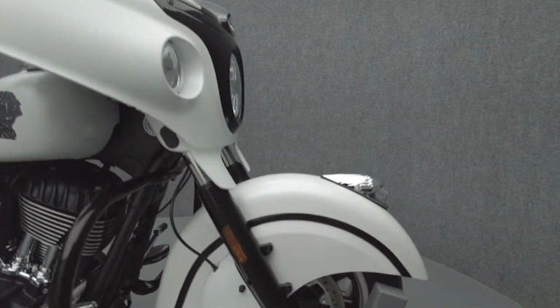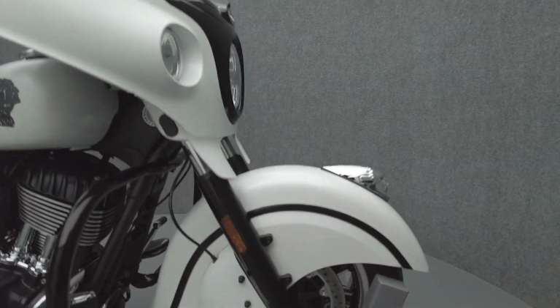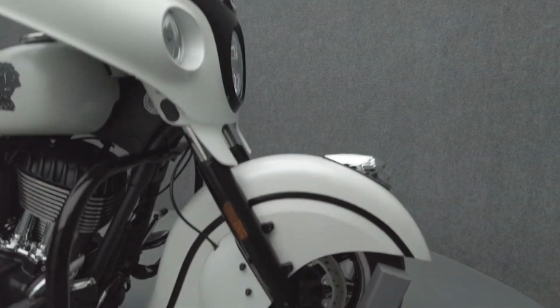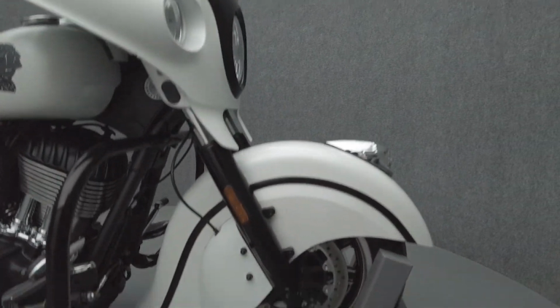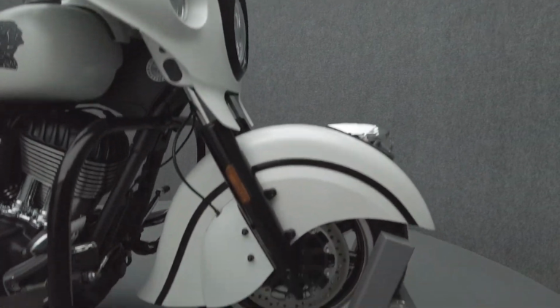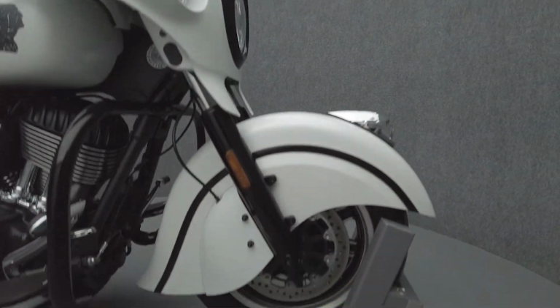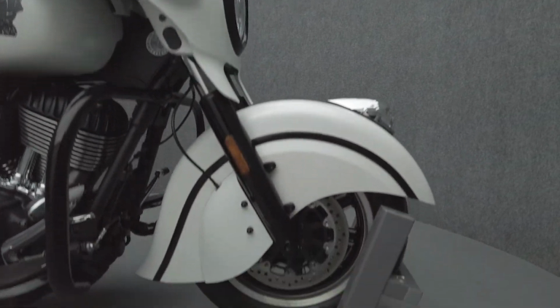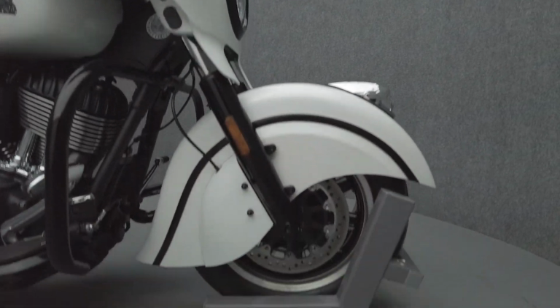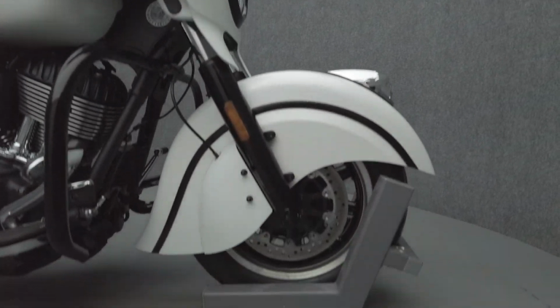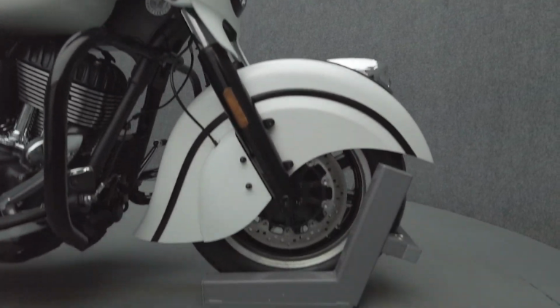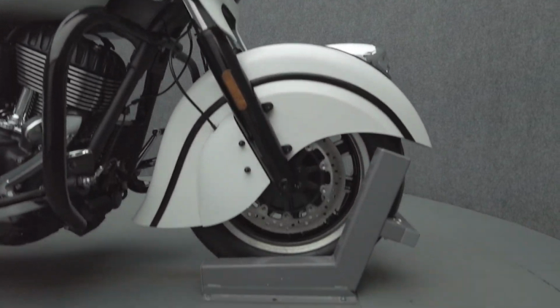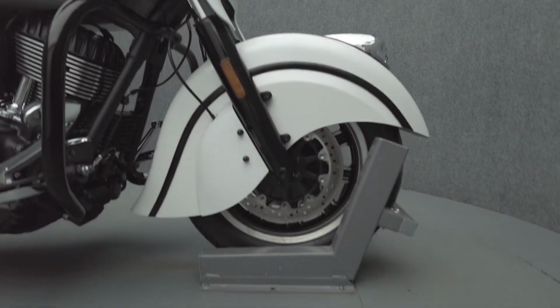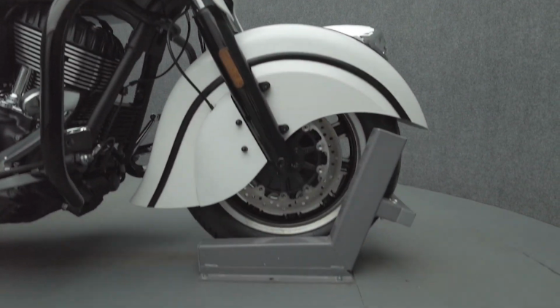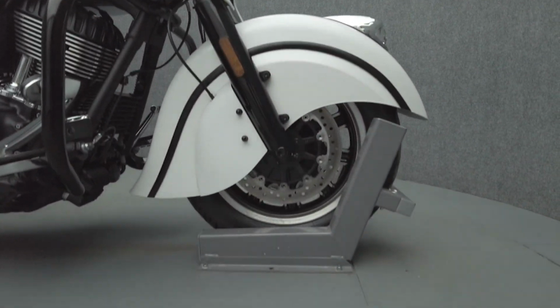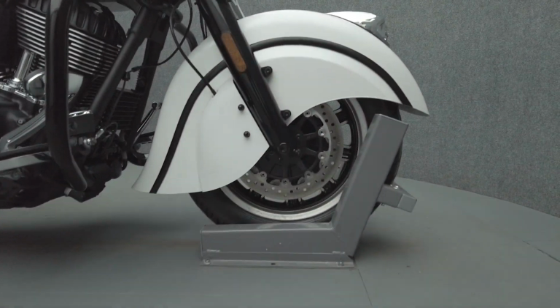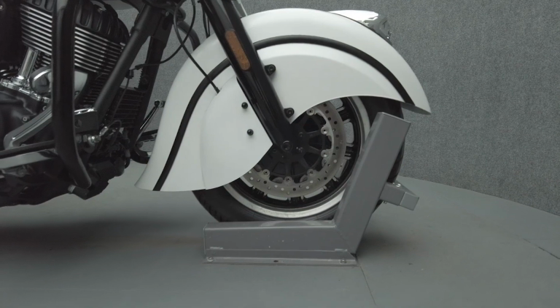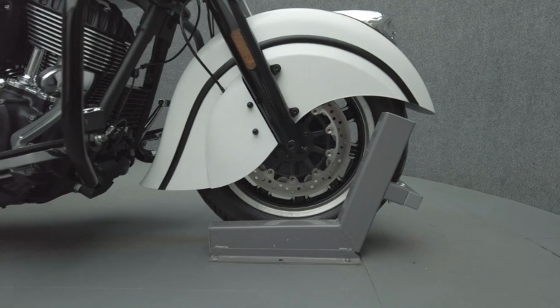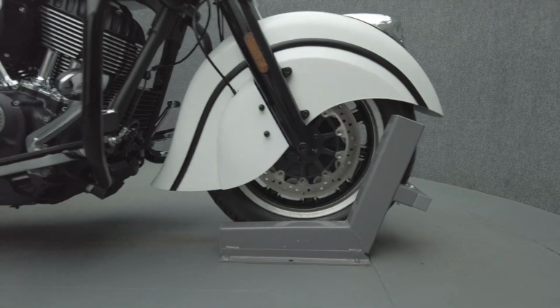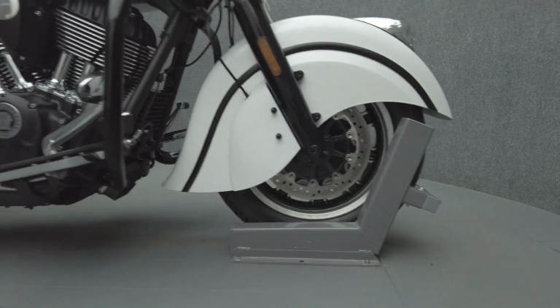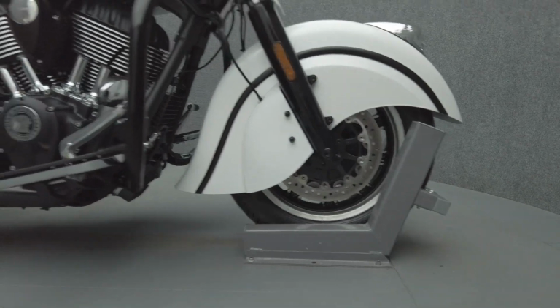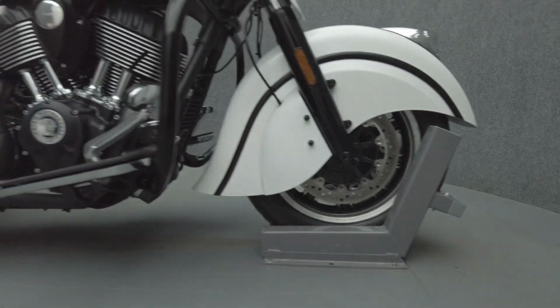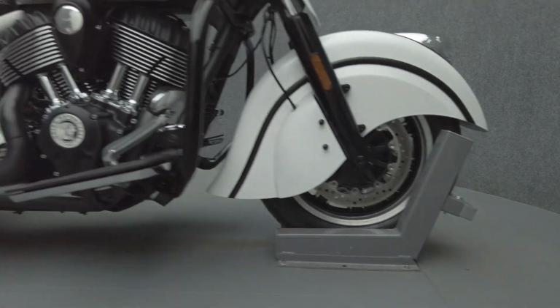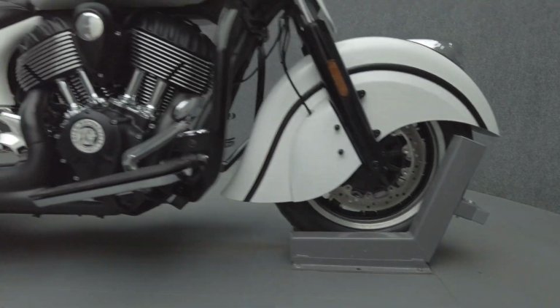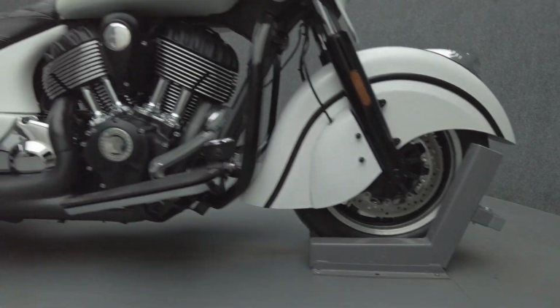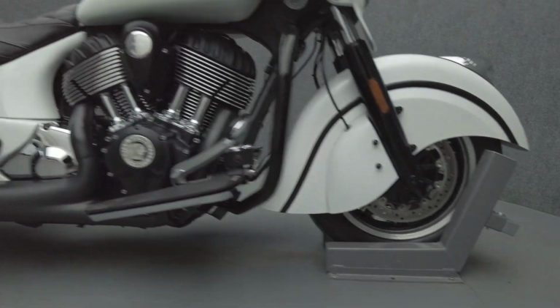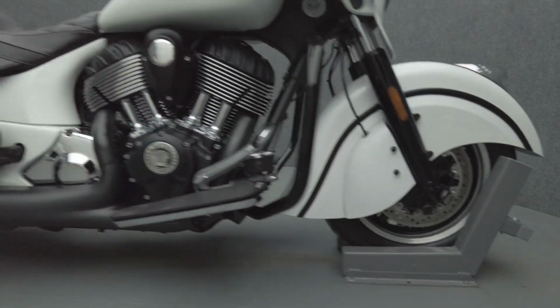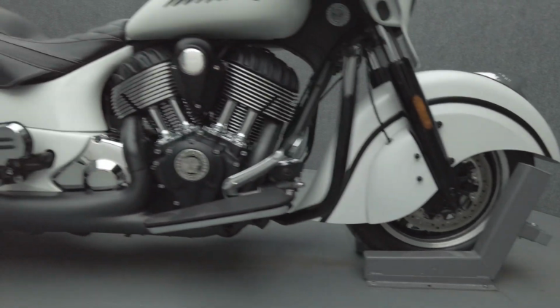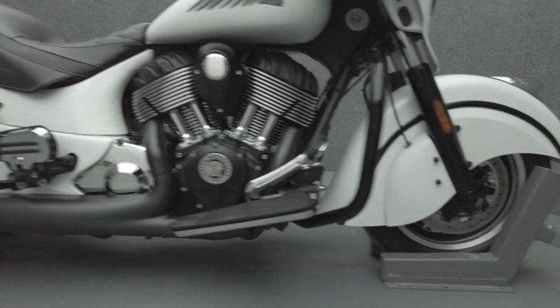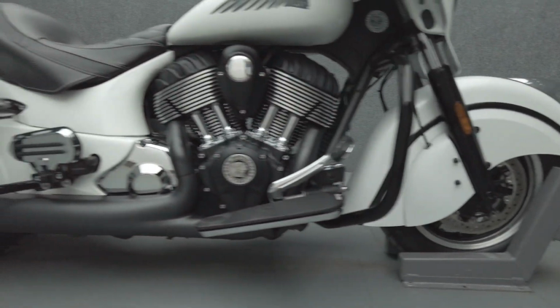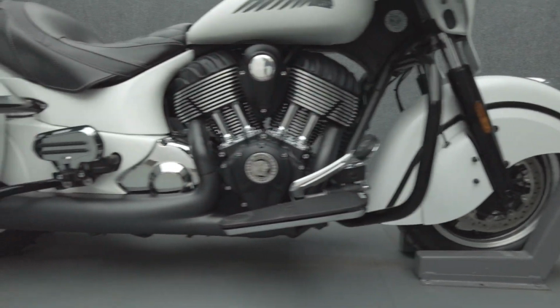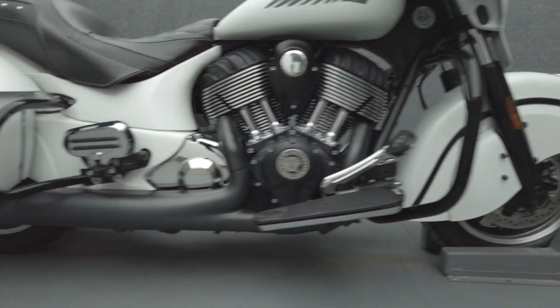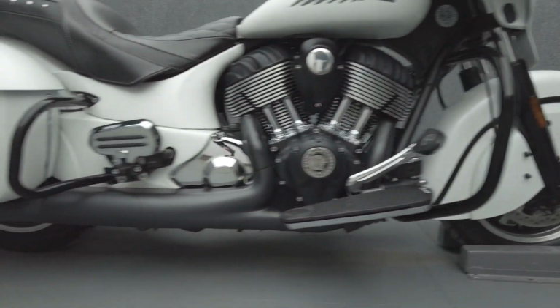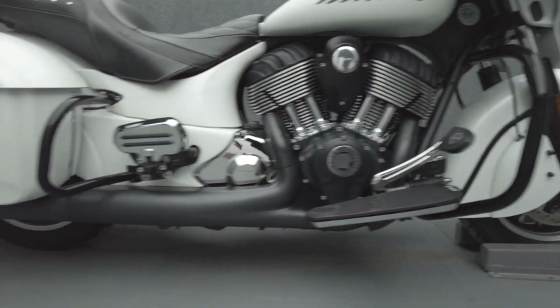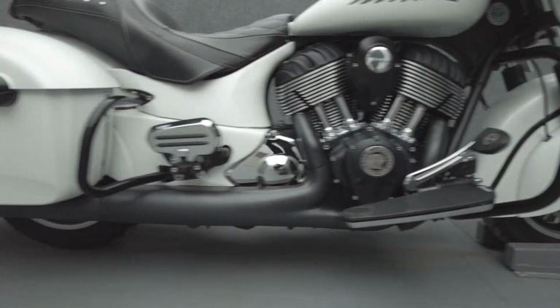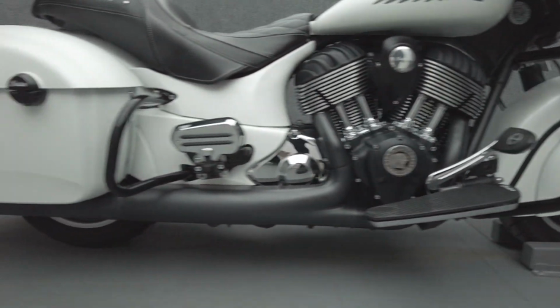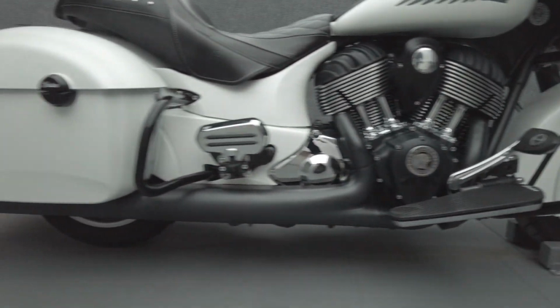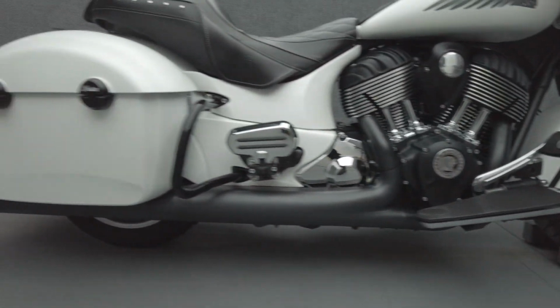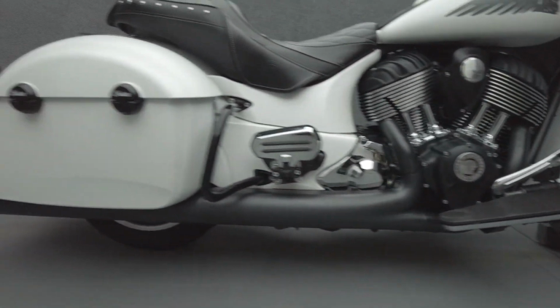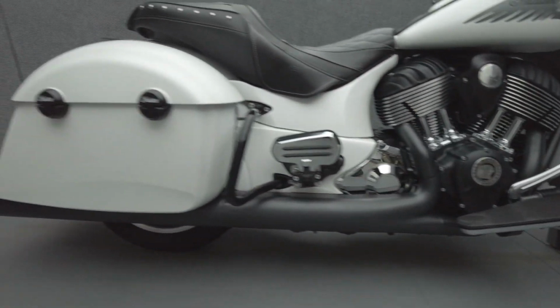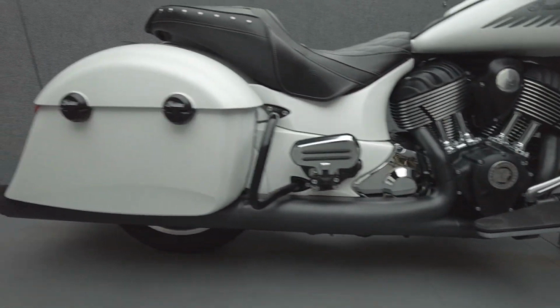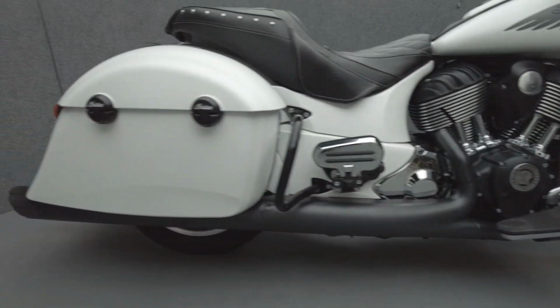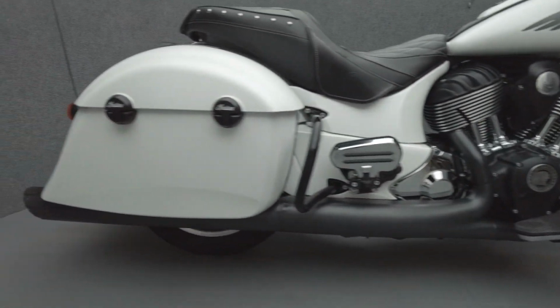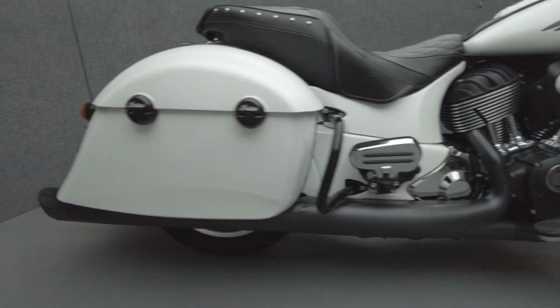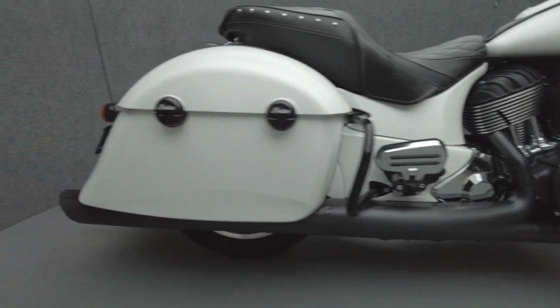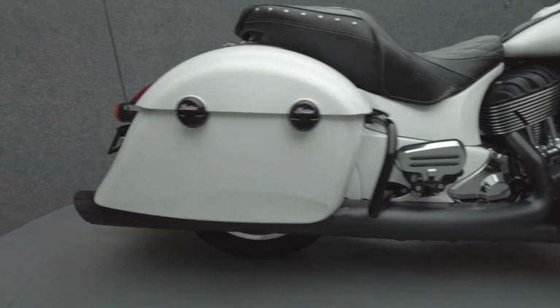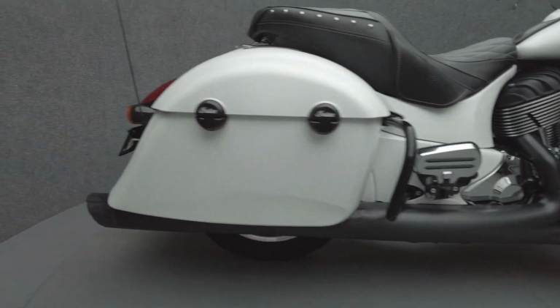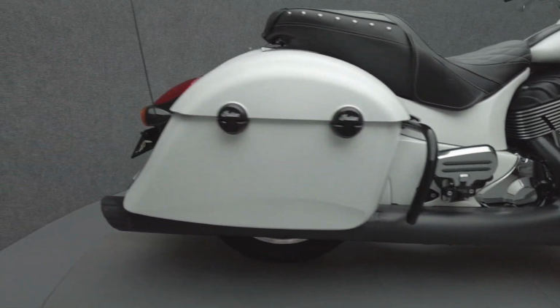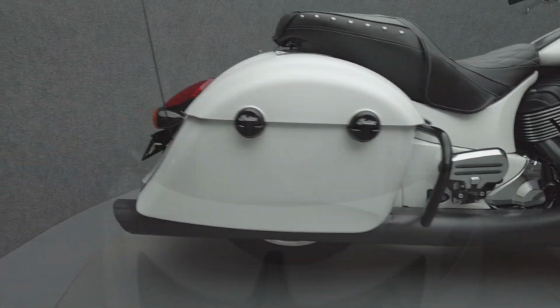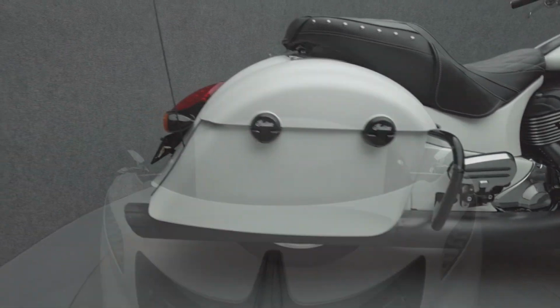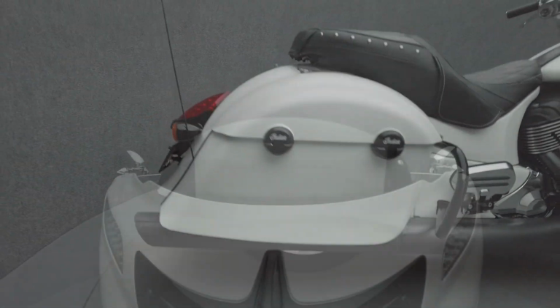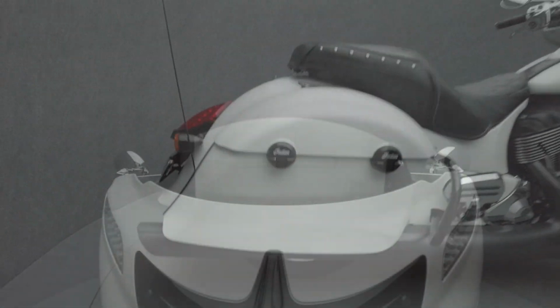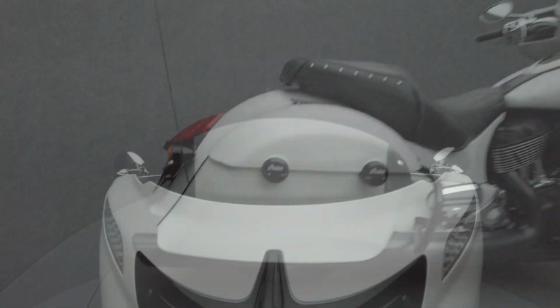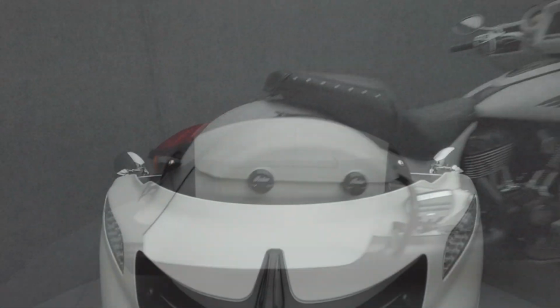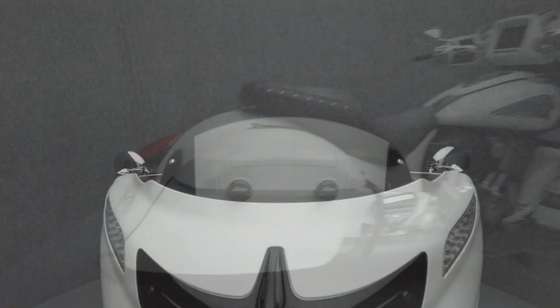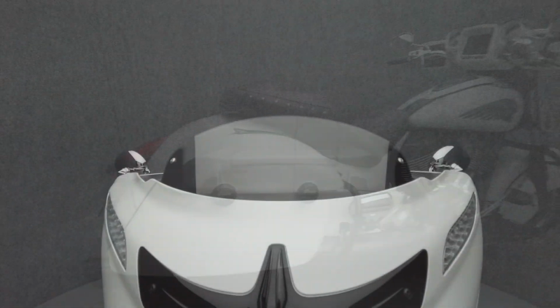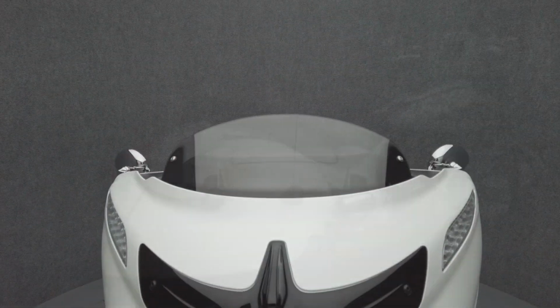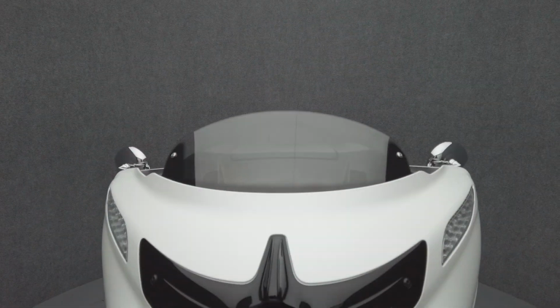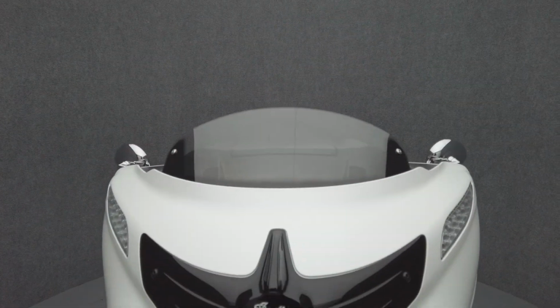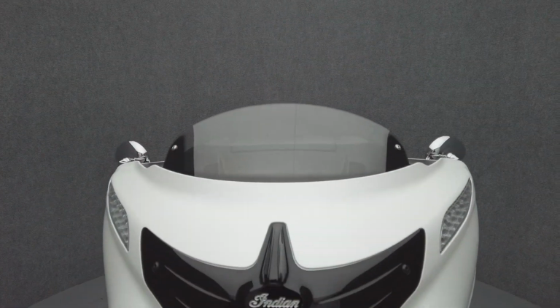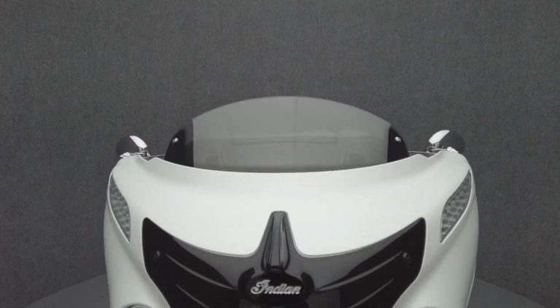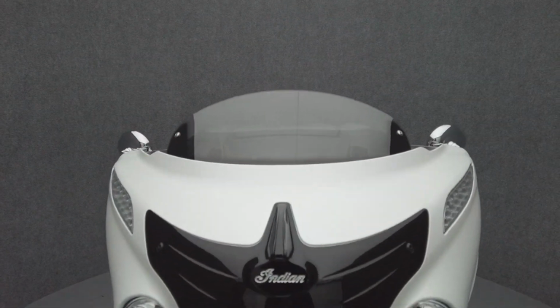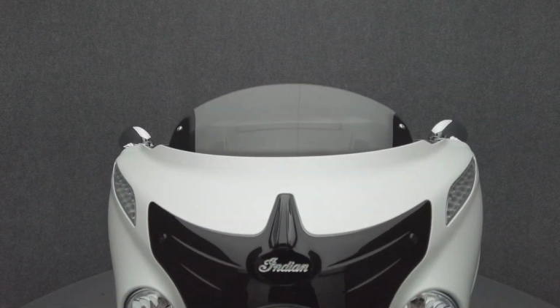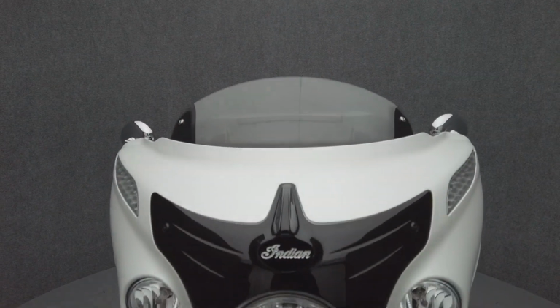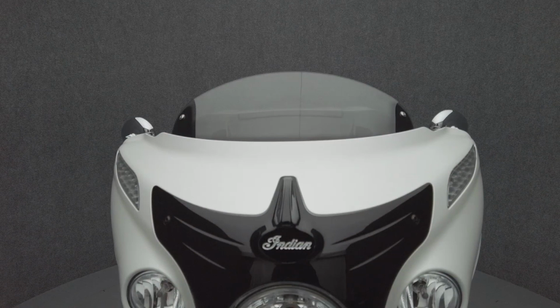It has been upgraded with Indian Performance sub-bun mufflers, an Indian Stage 1 intake, Indian heated seat, engine guard, and passenger floorboards.